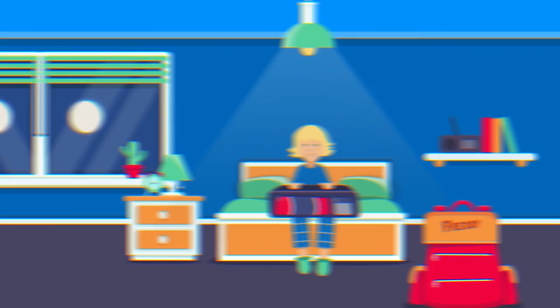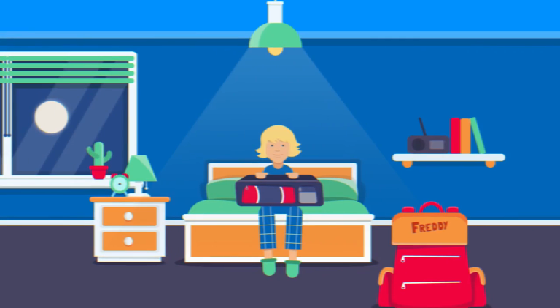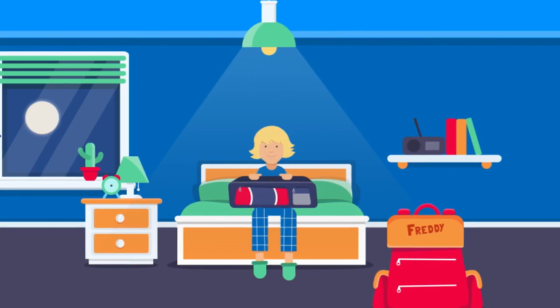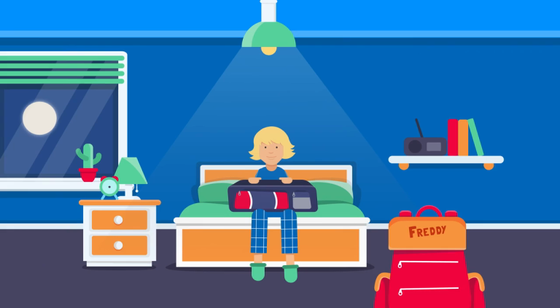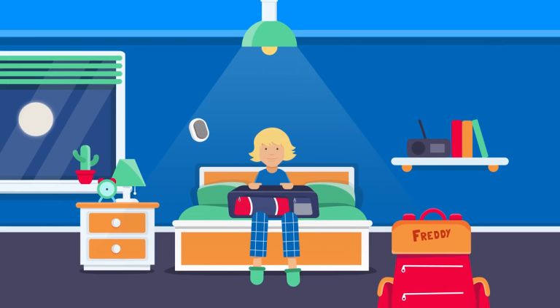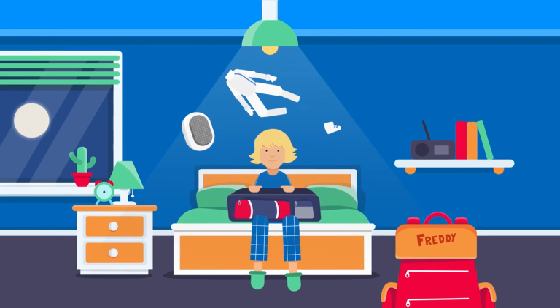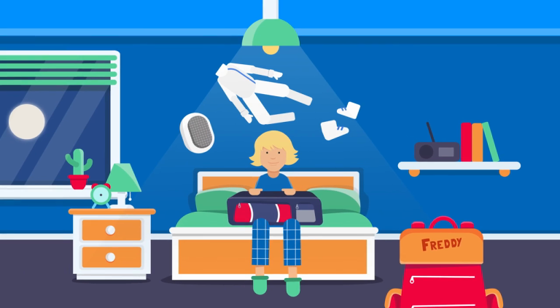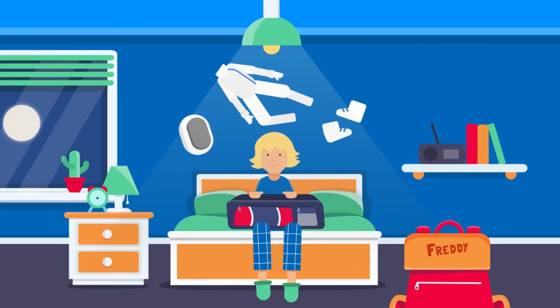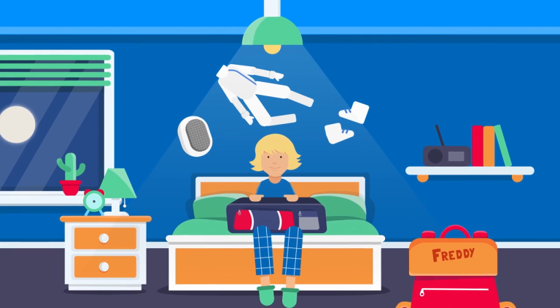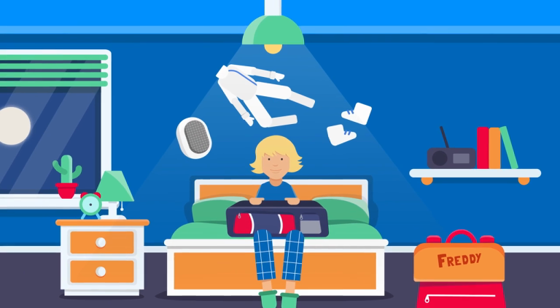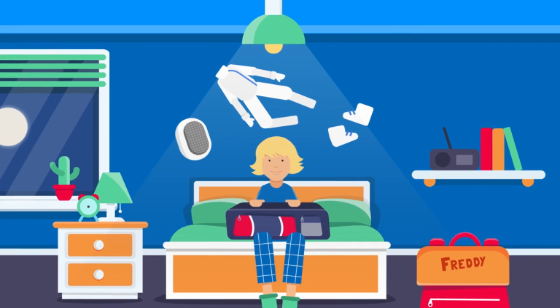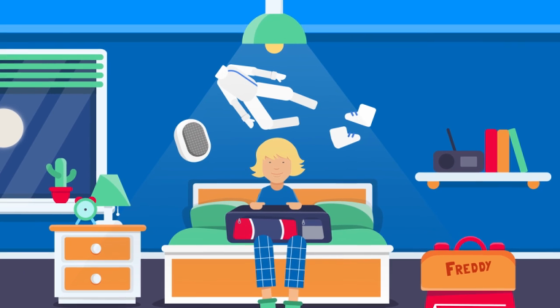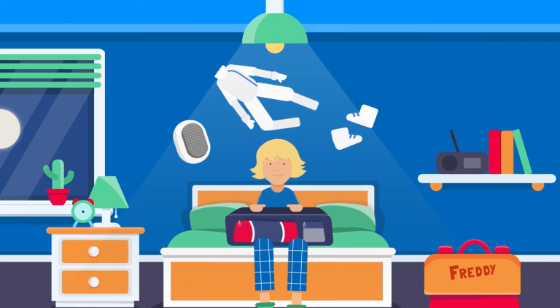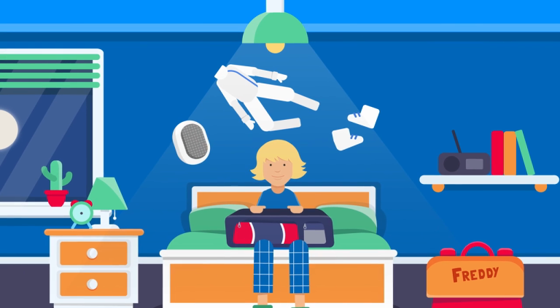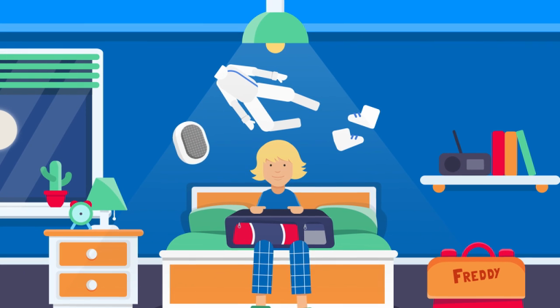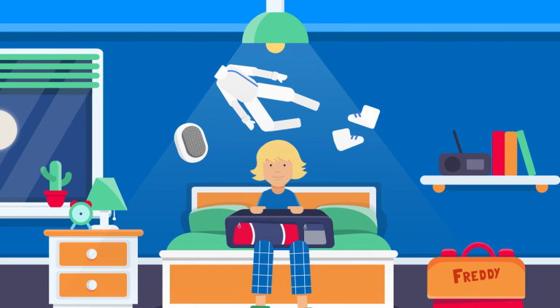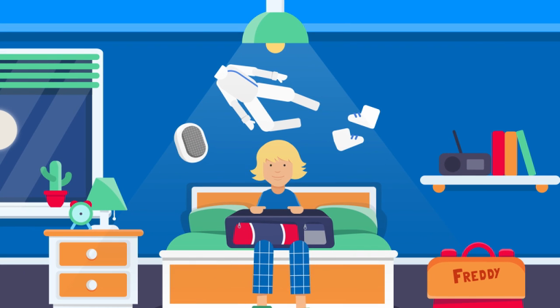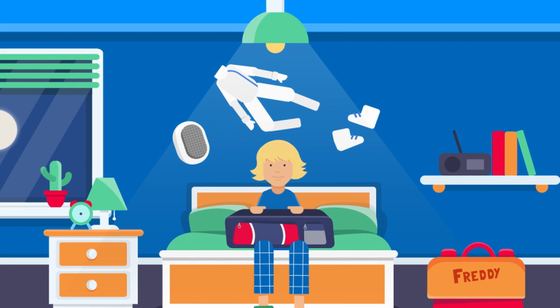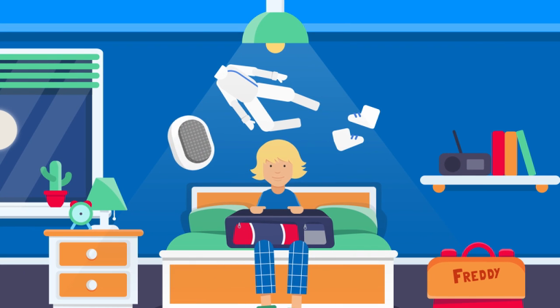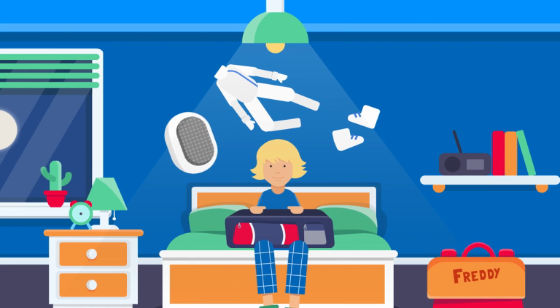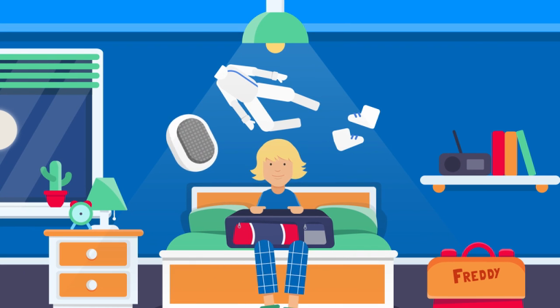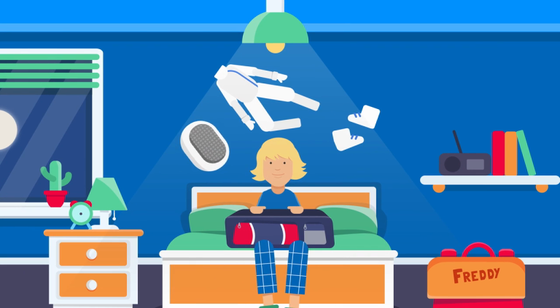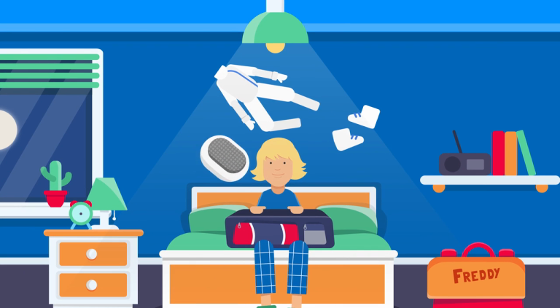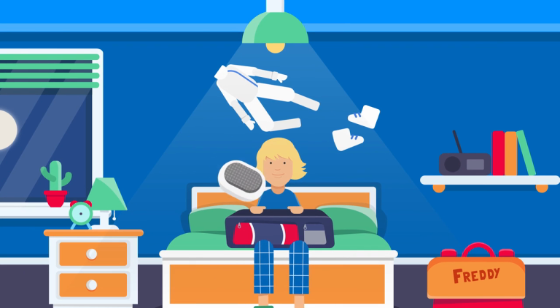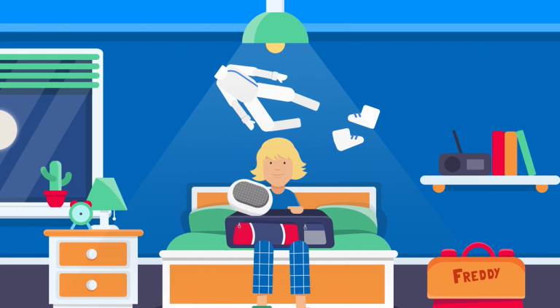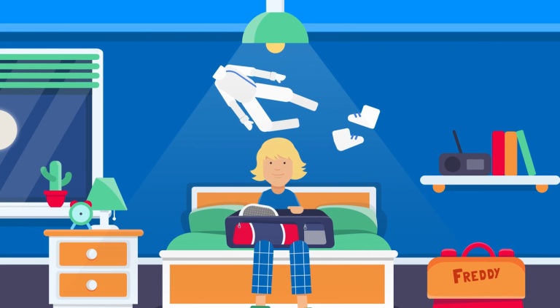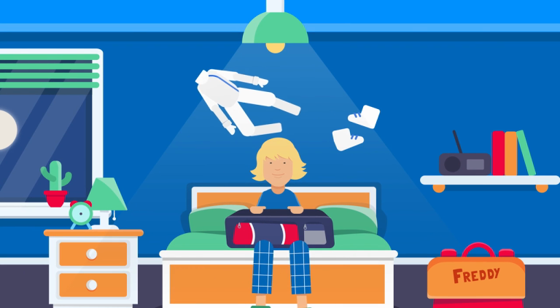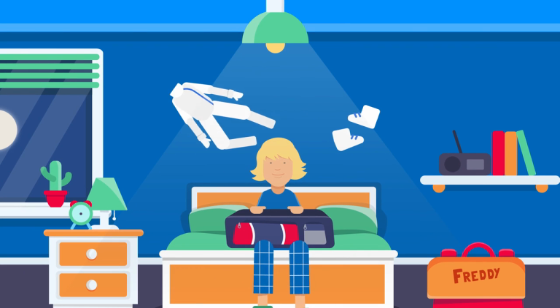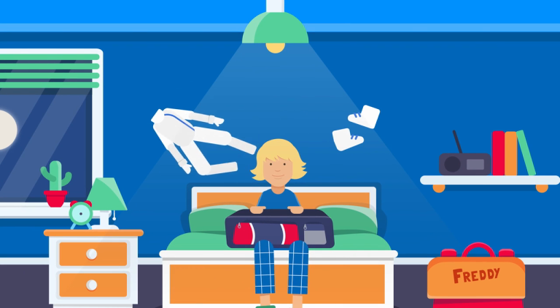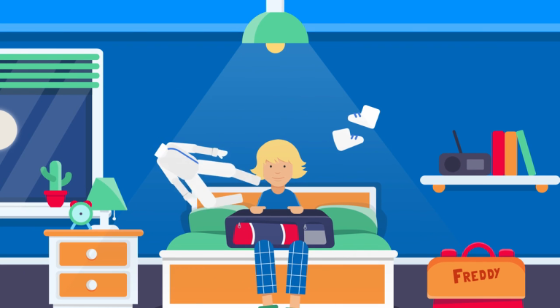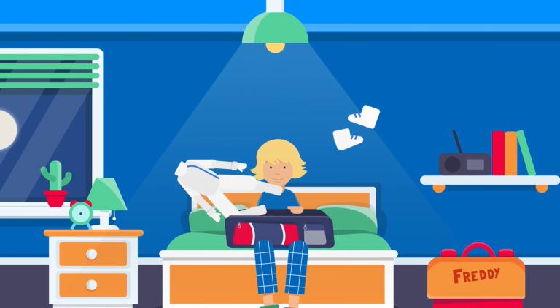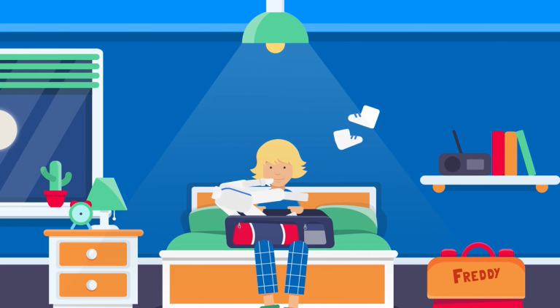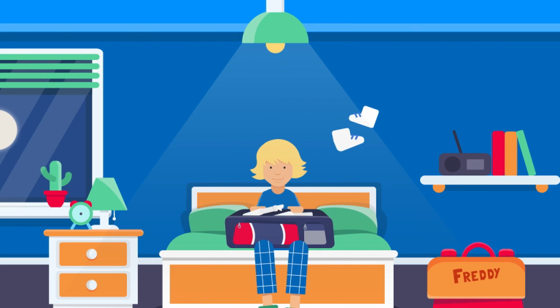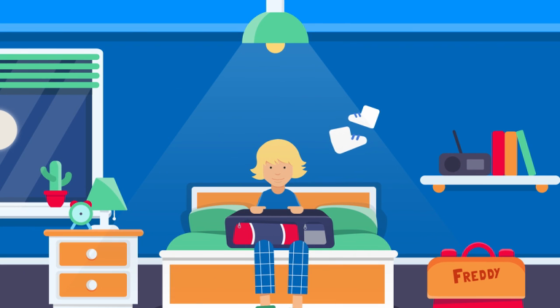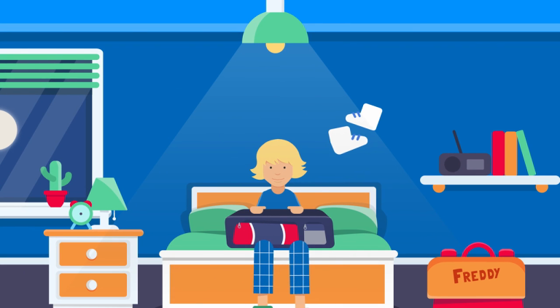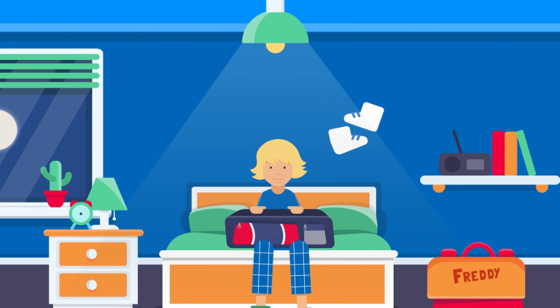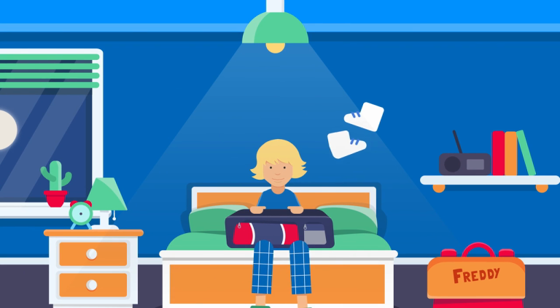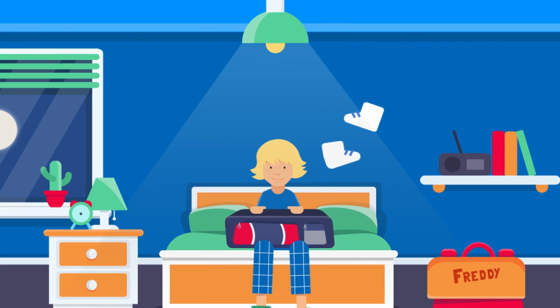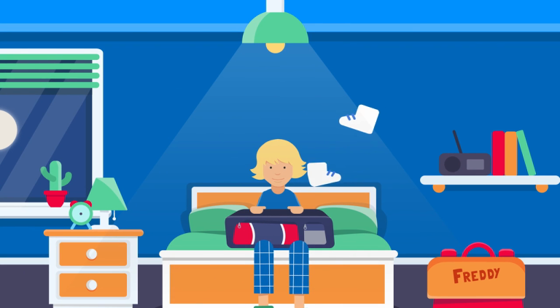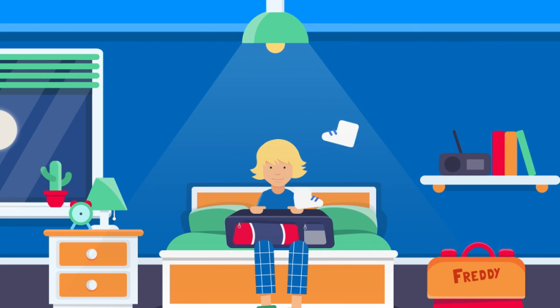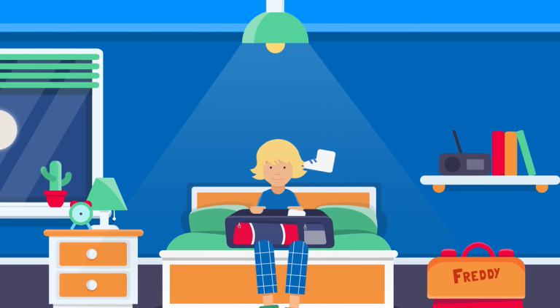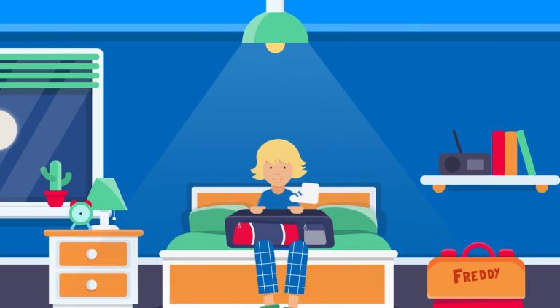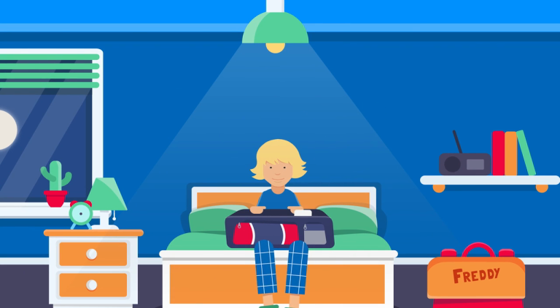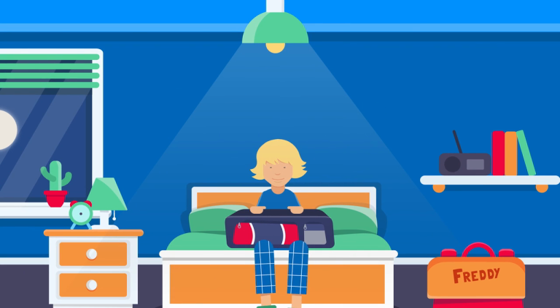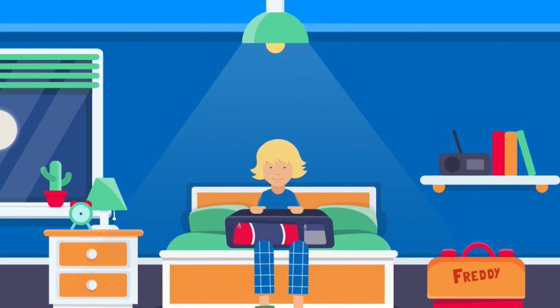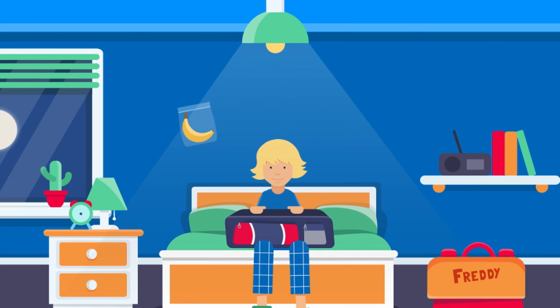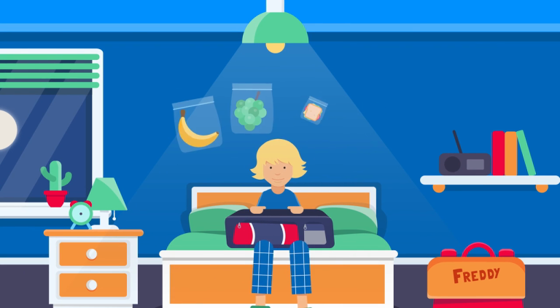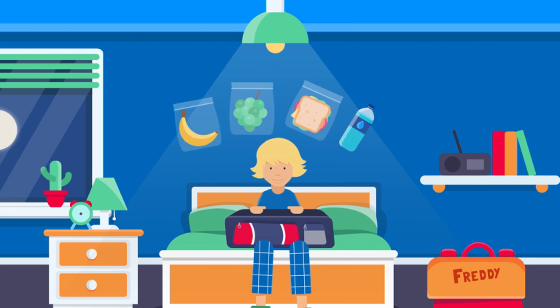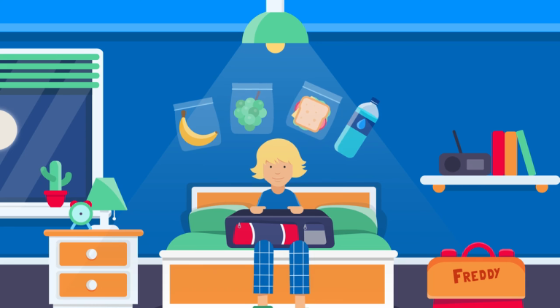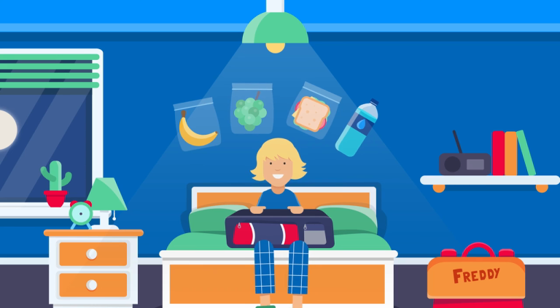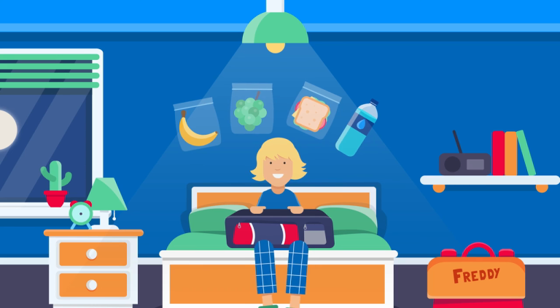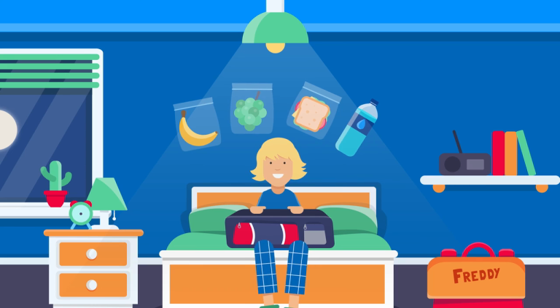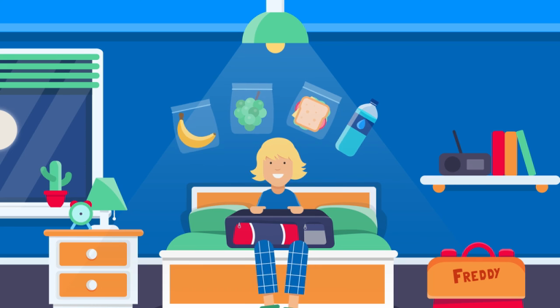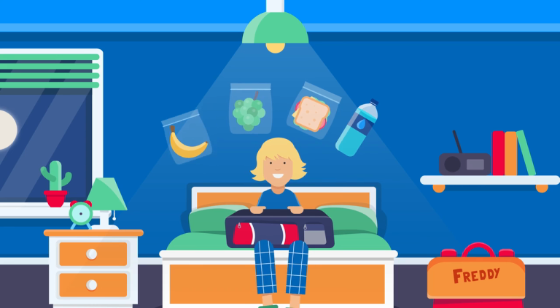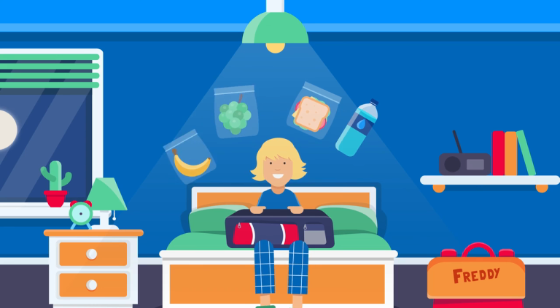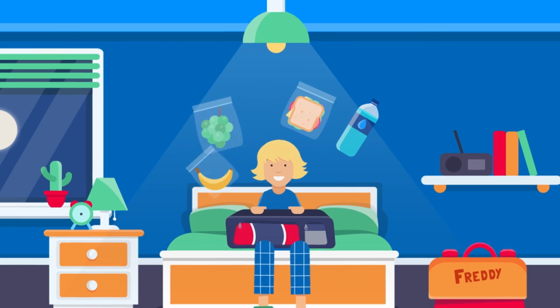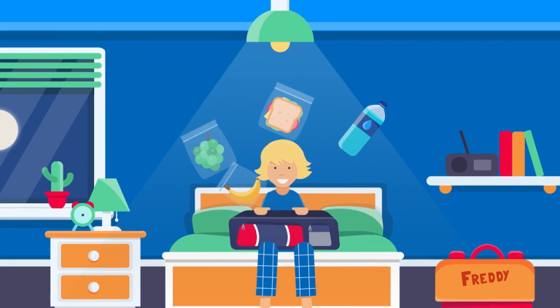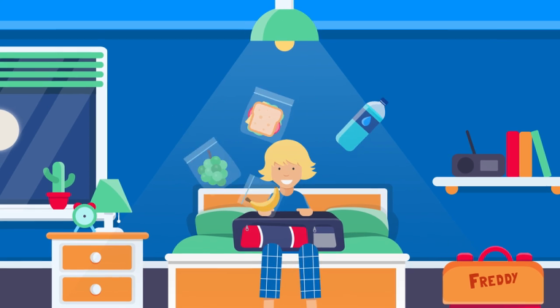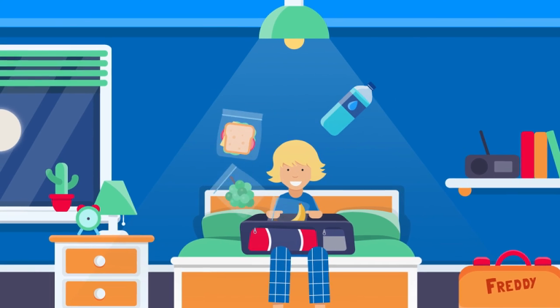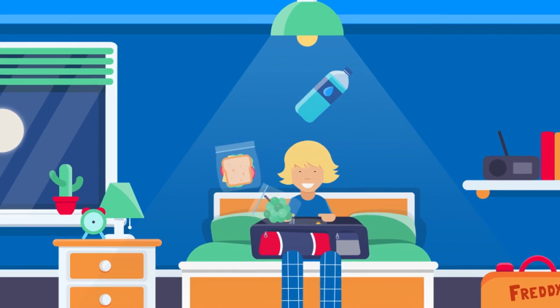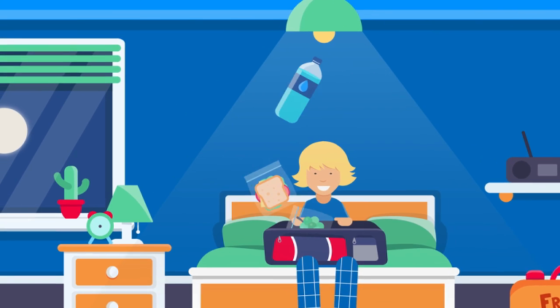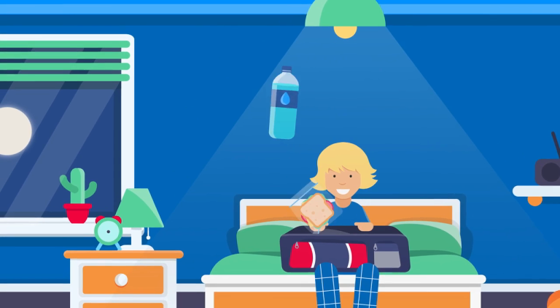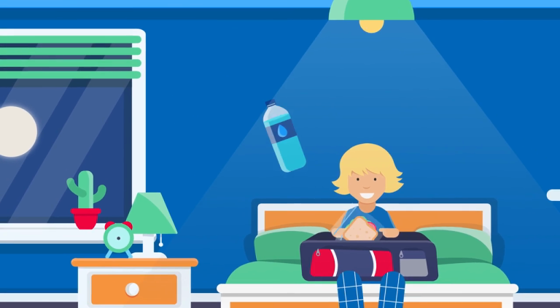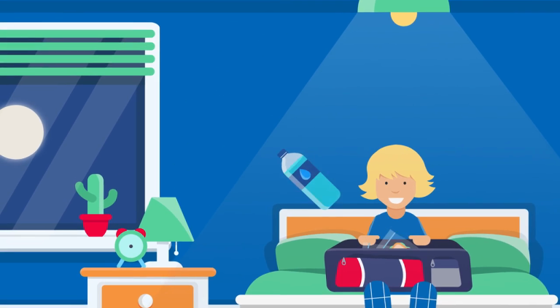Pack your bag the night before. Work from head — mask to toe — shoes. Eat and drink light. Pack a meal and snacks.